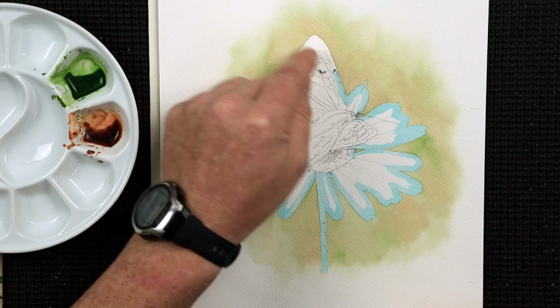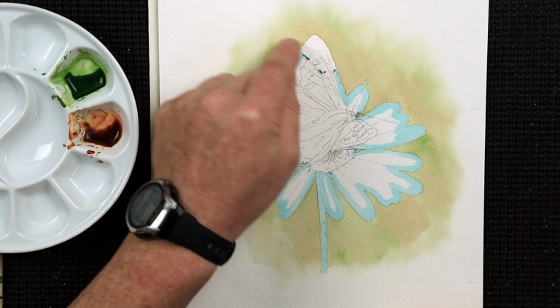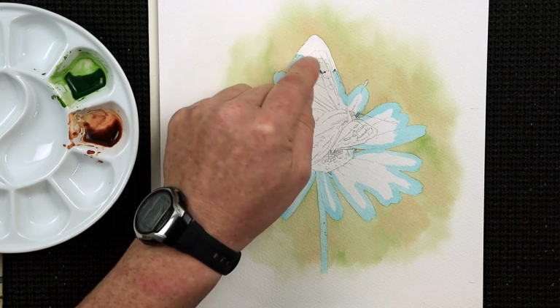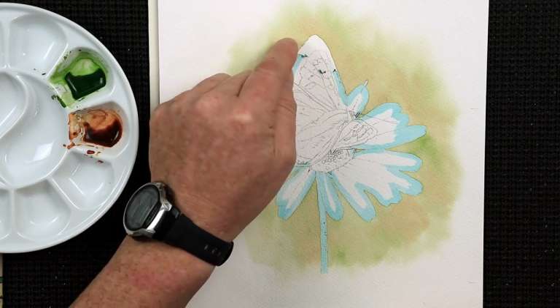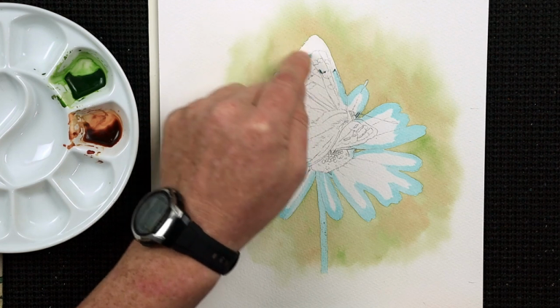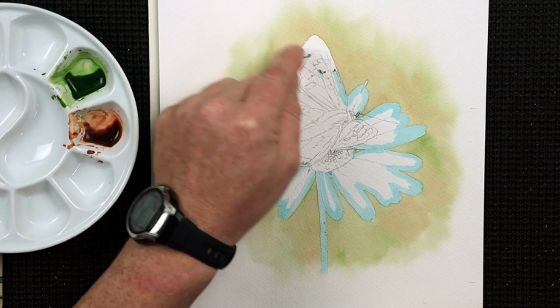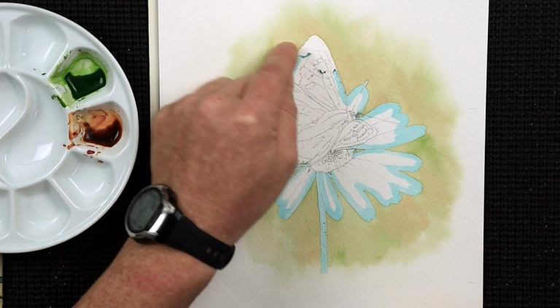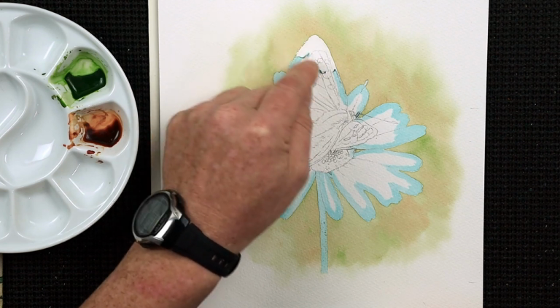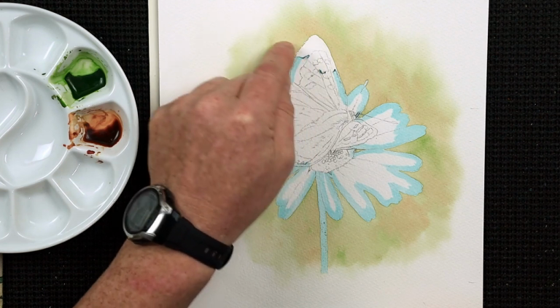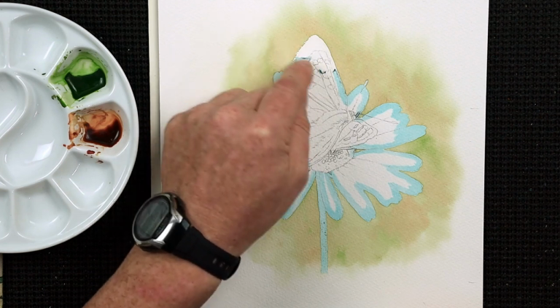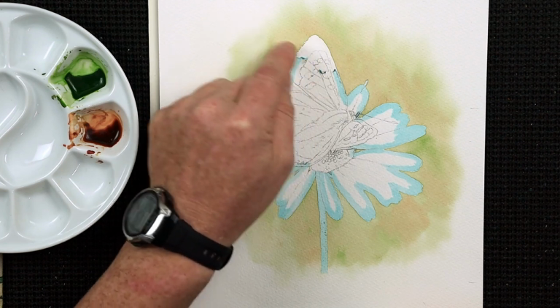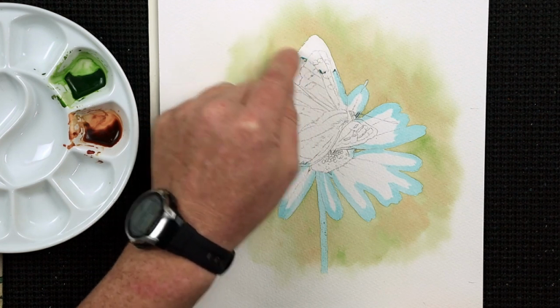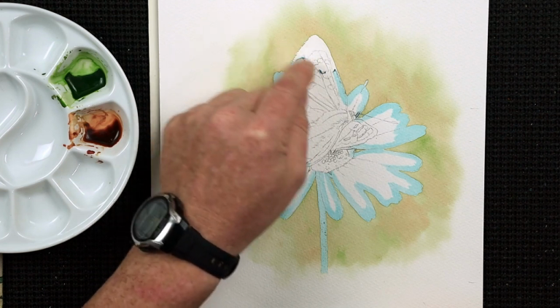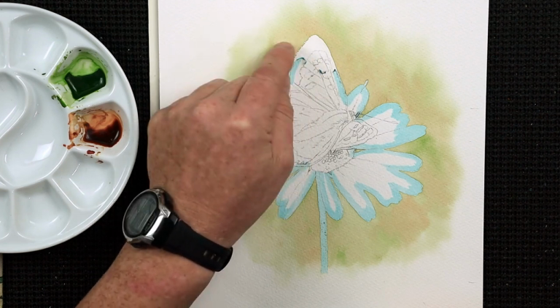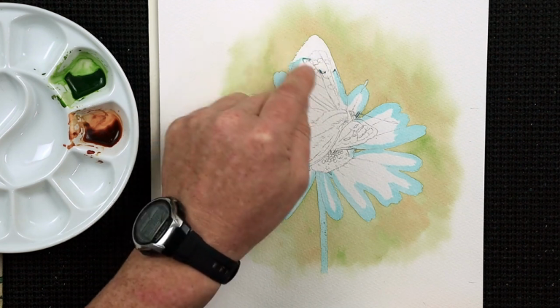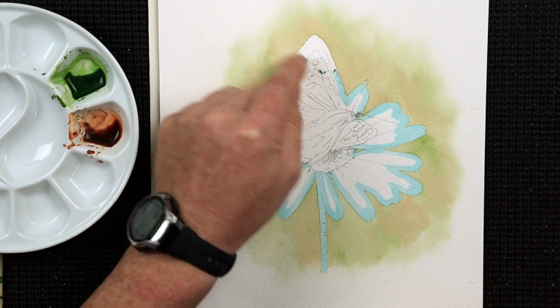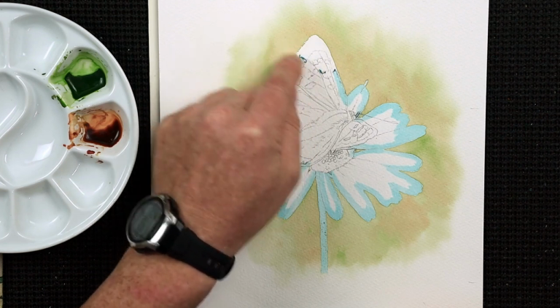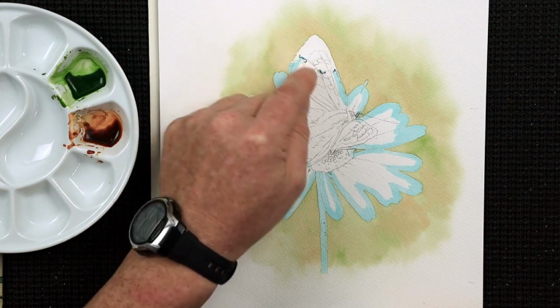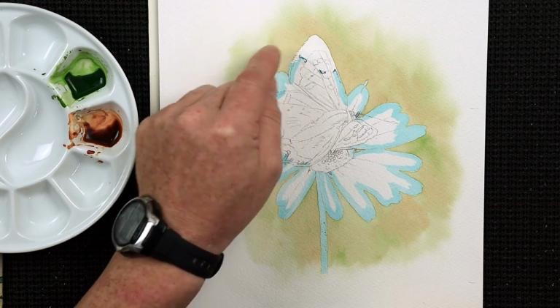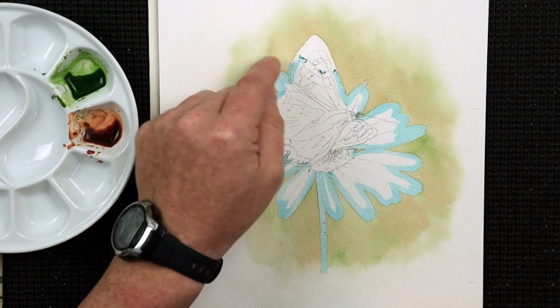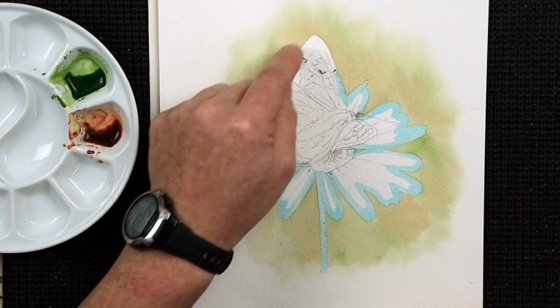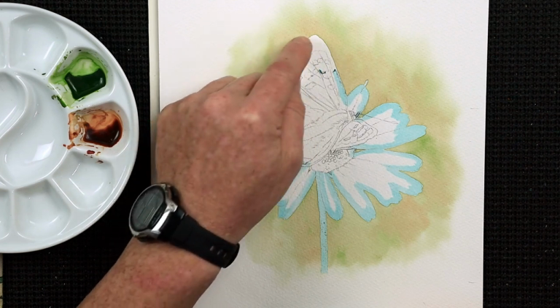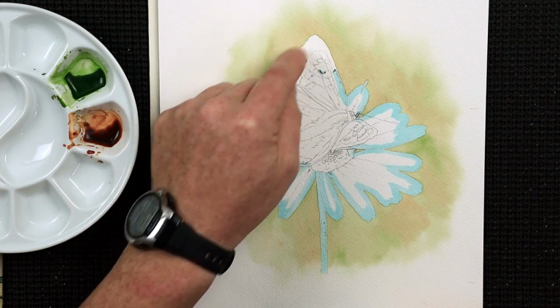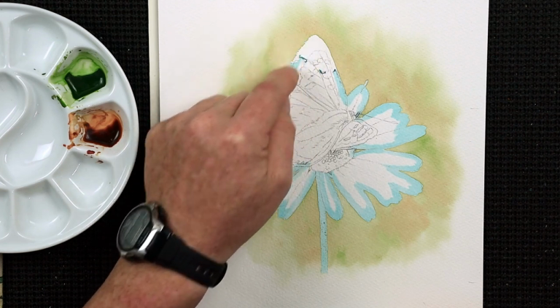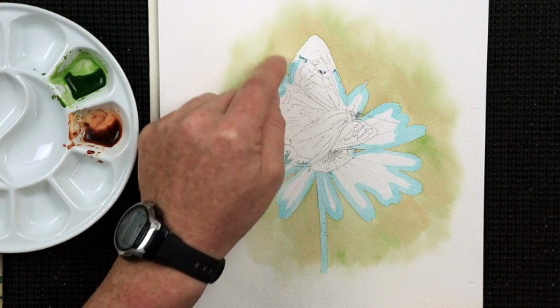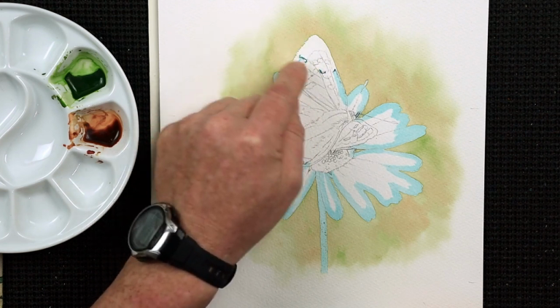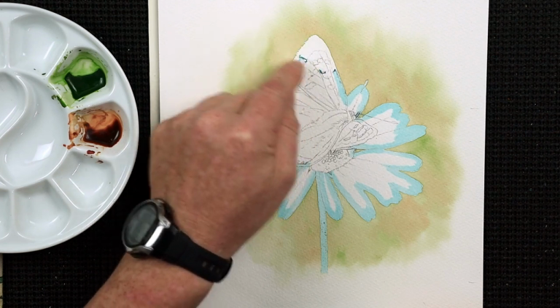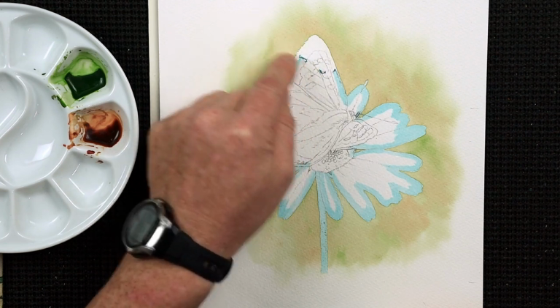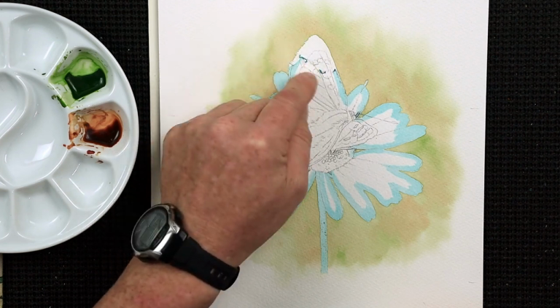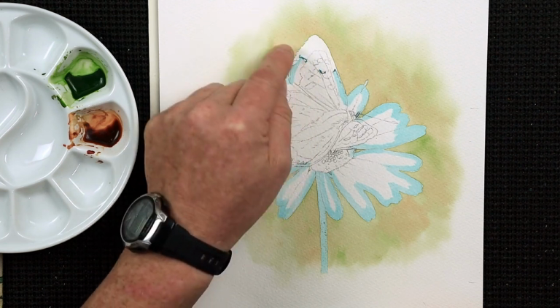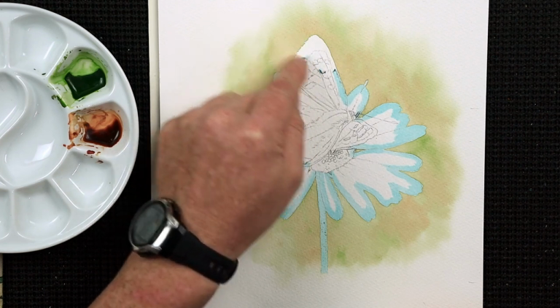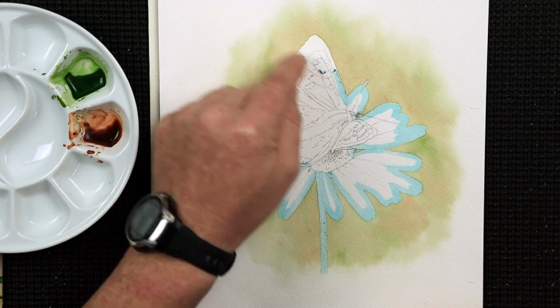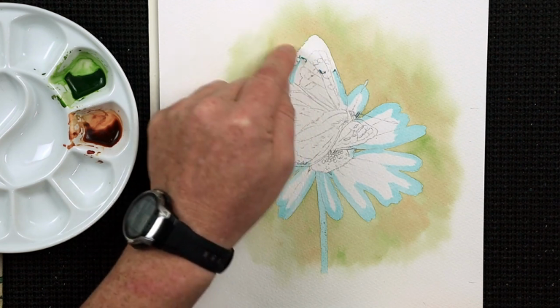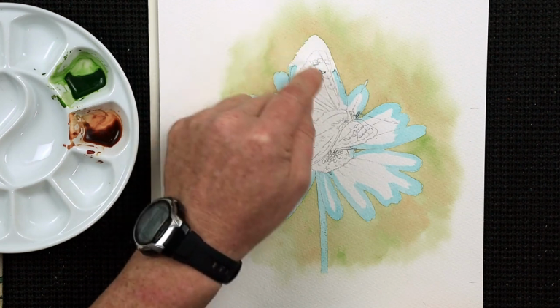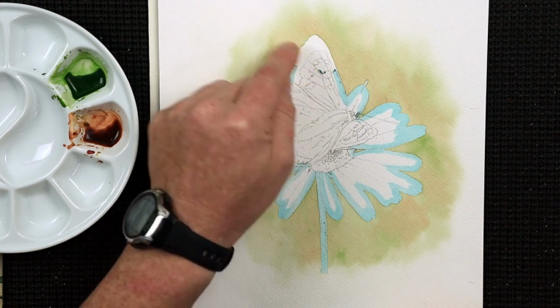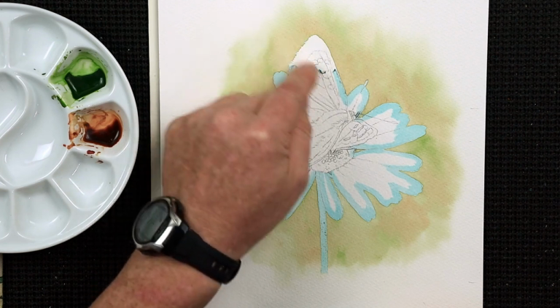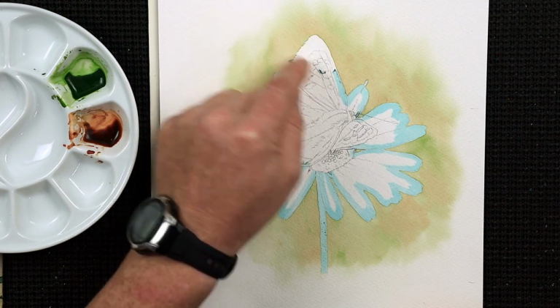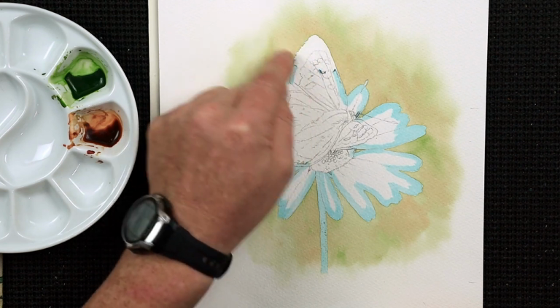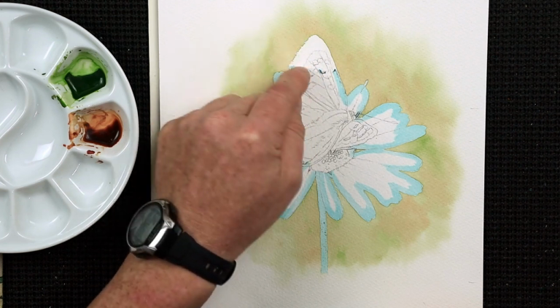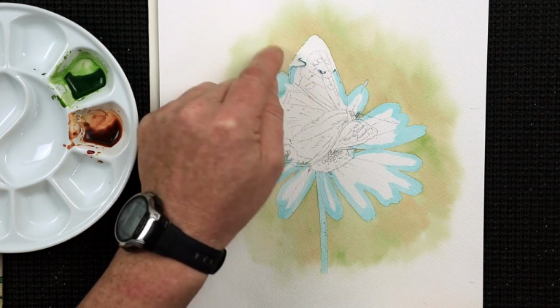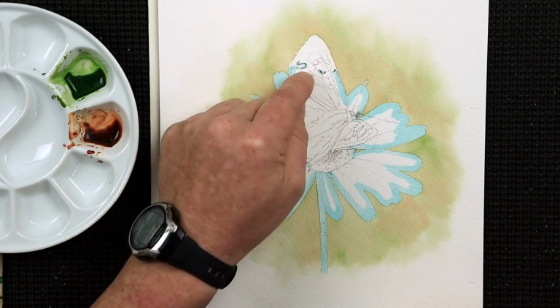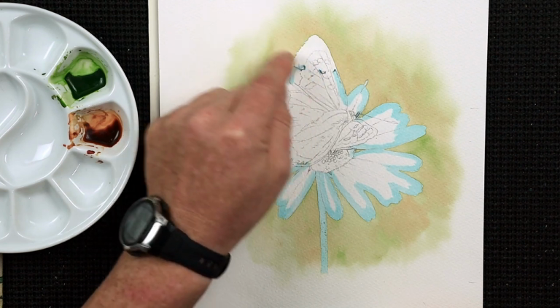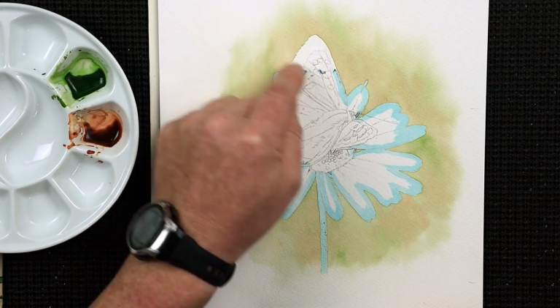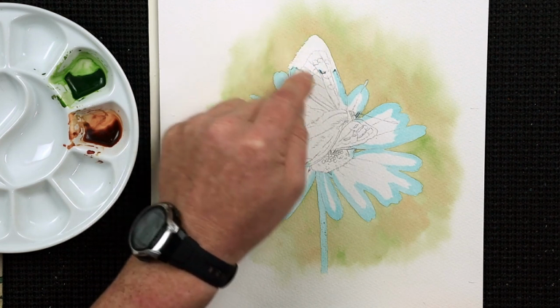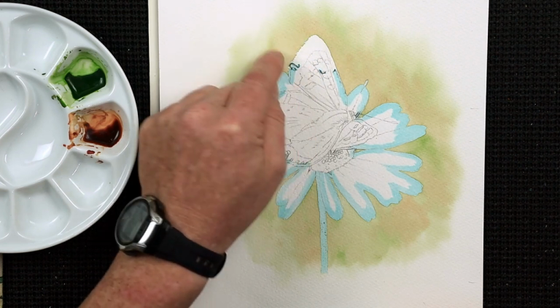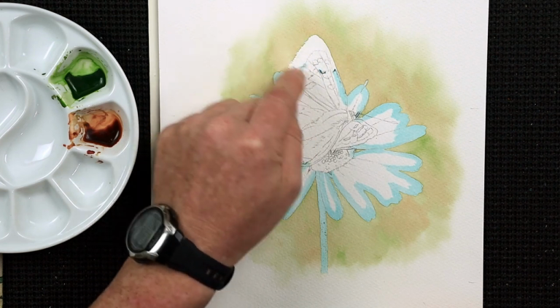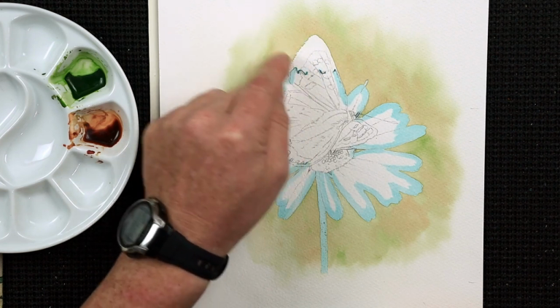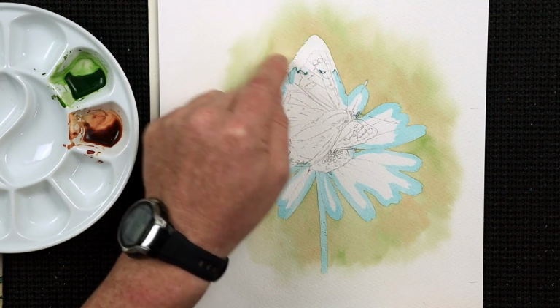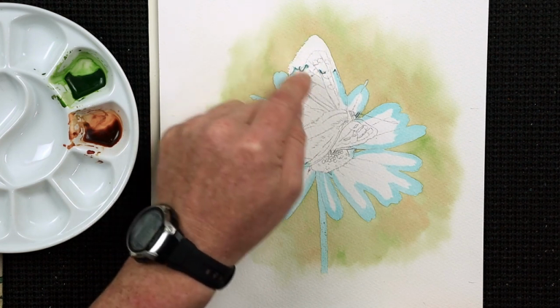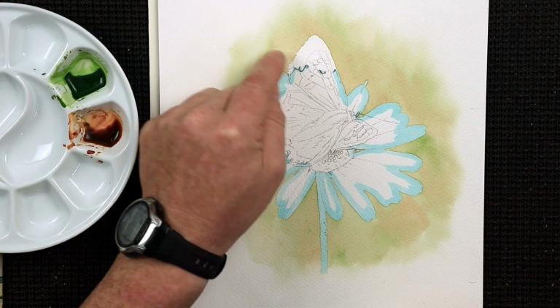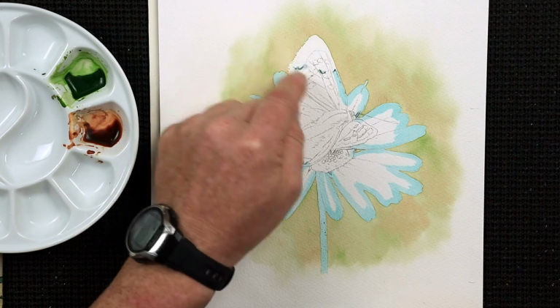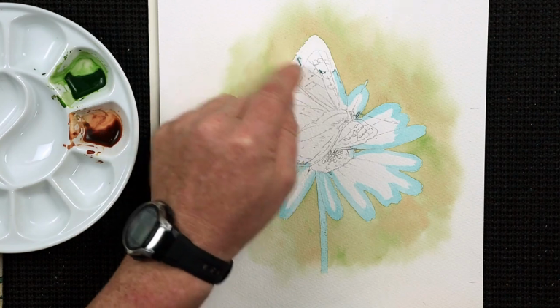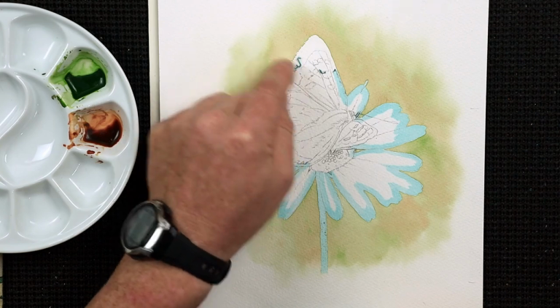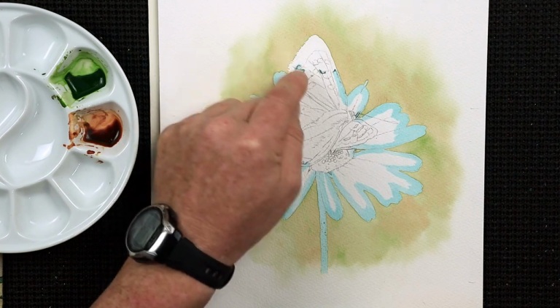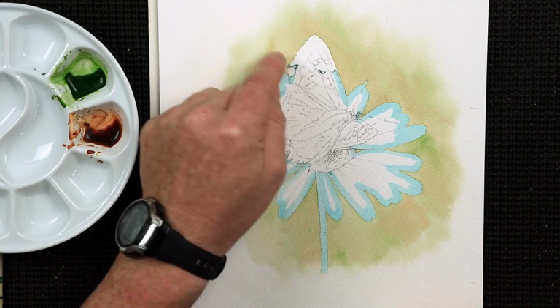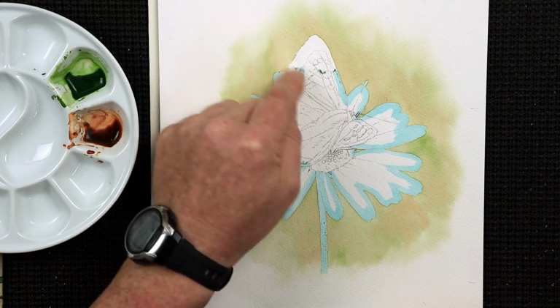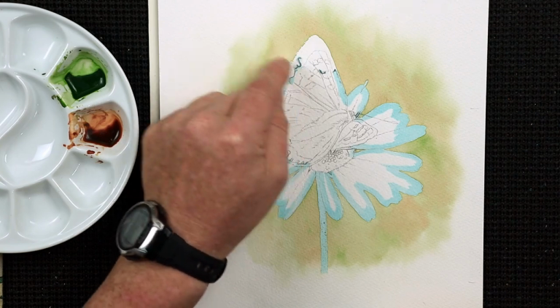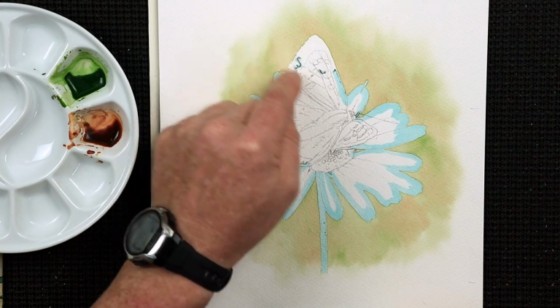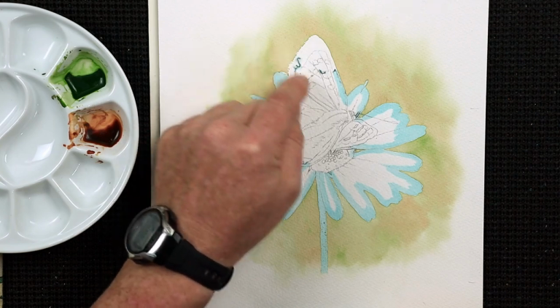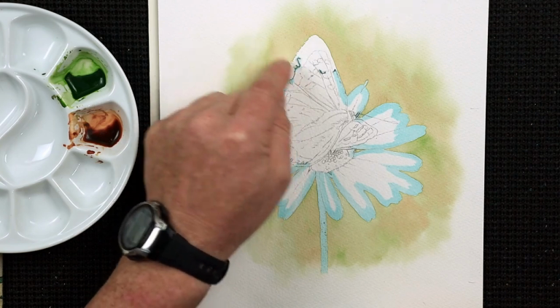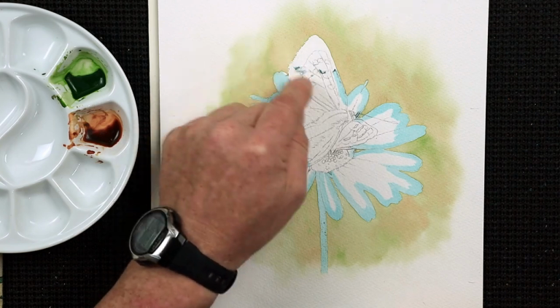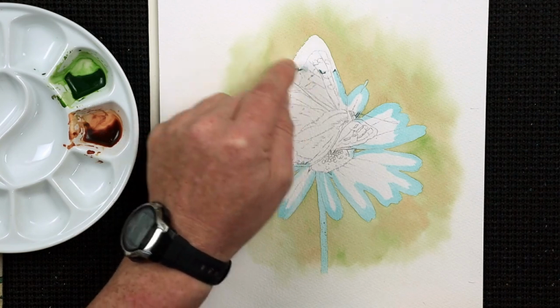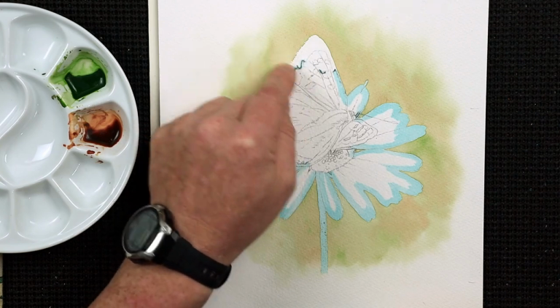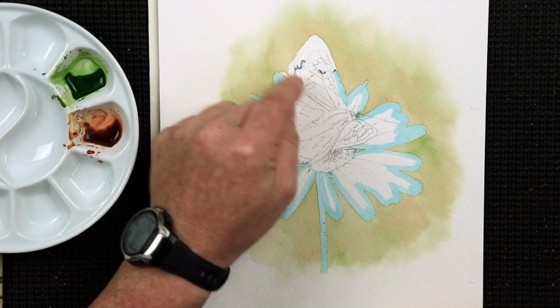In this video I share 8 quick masking fluid tips, from the very basics to actually fixing those mistakes.